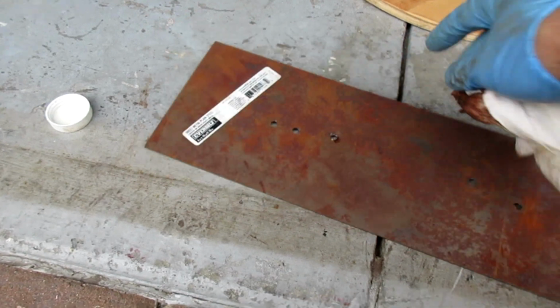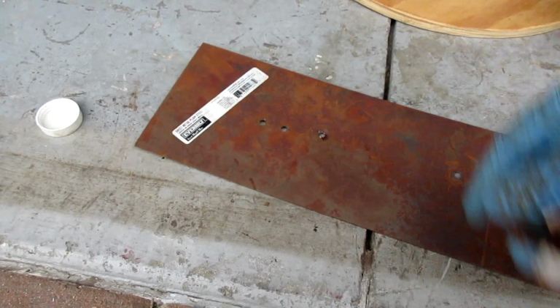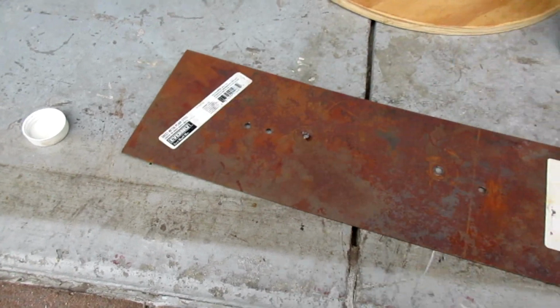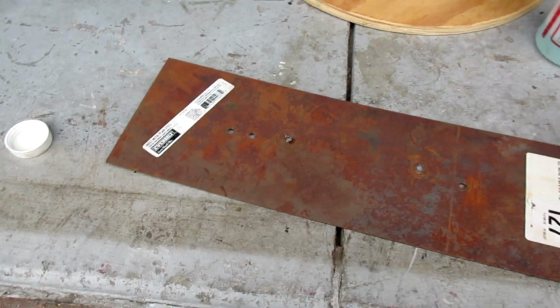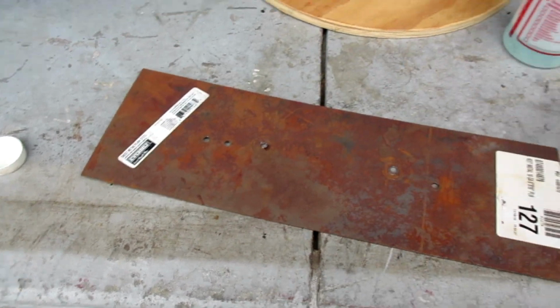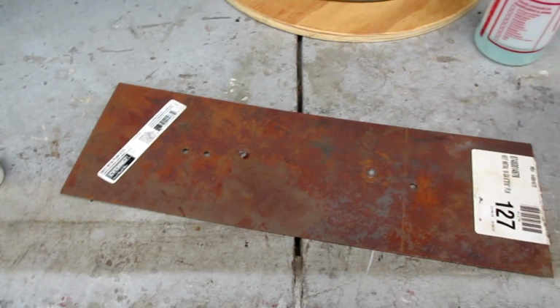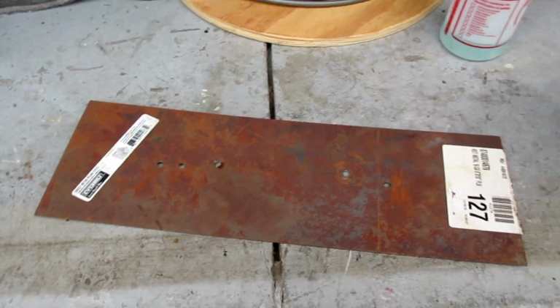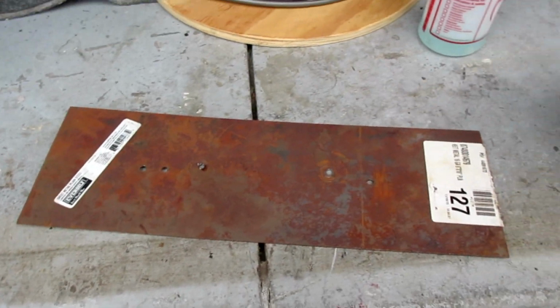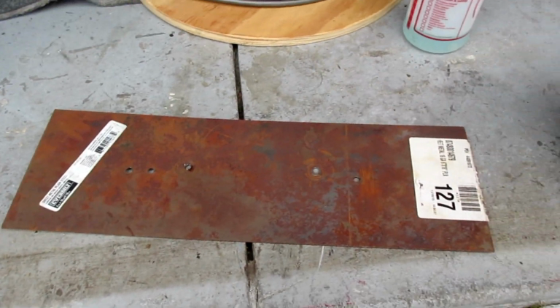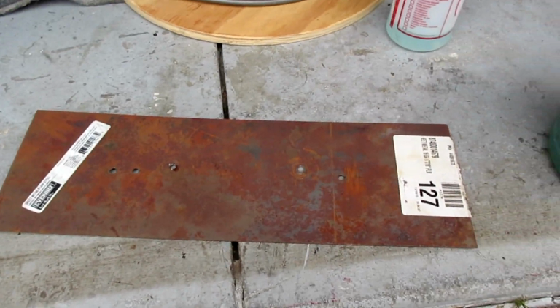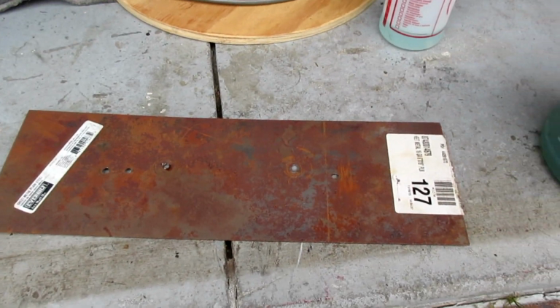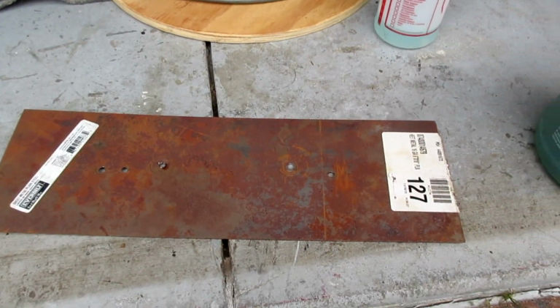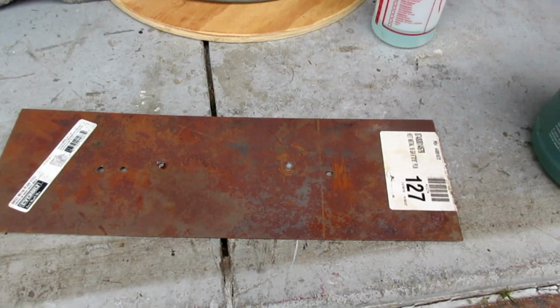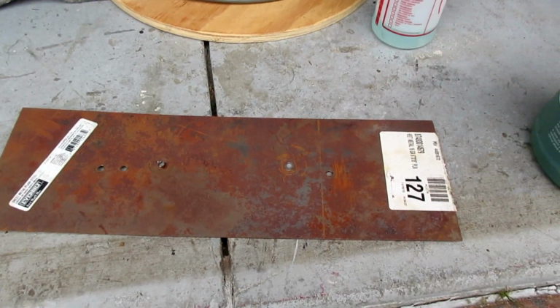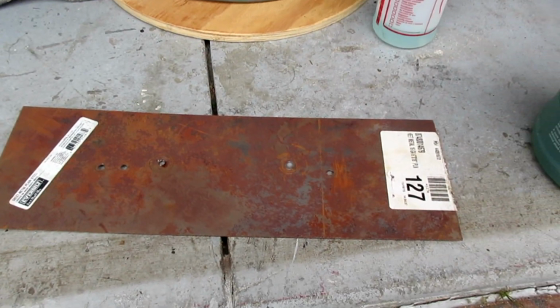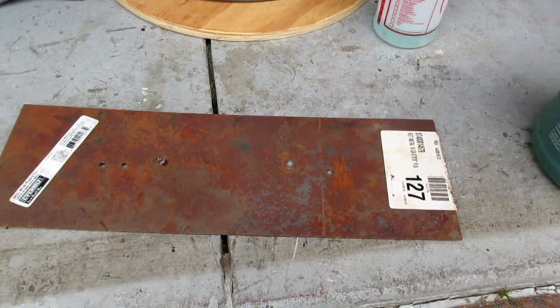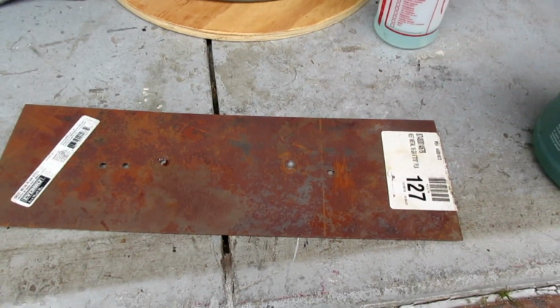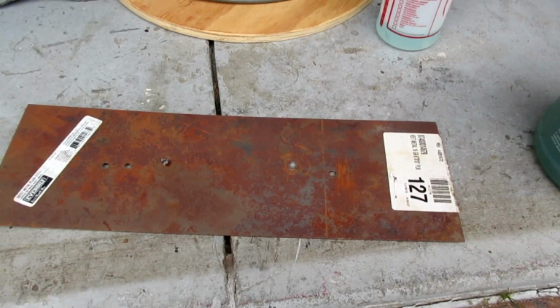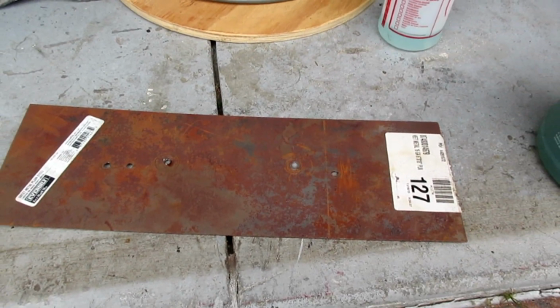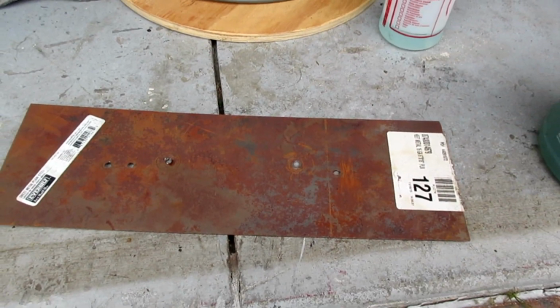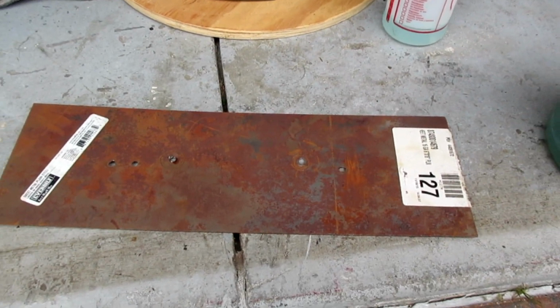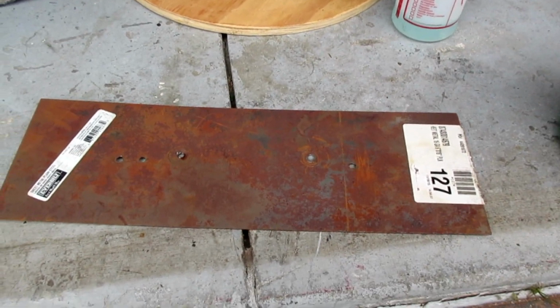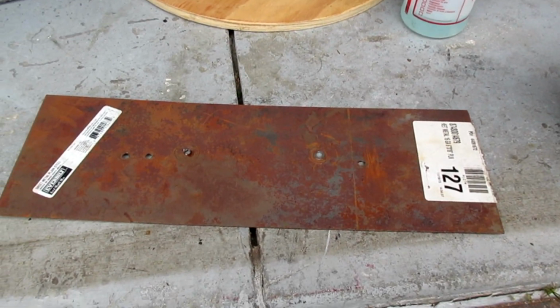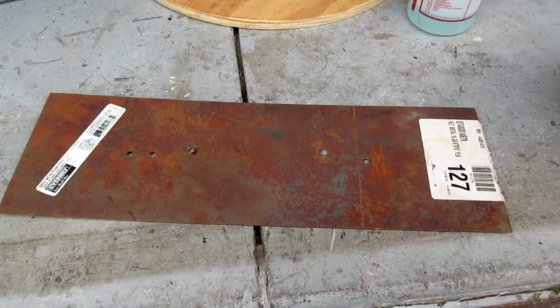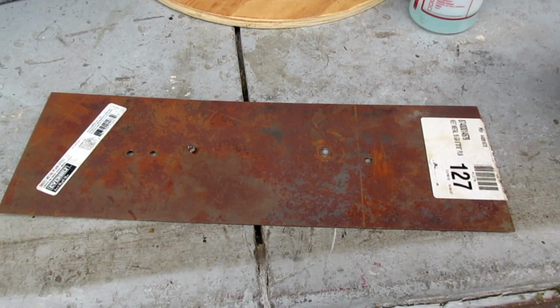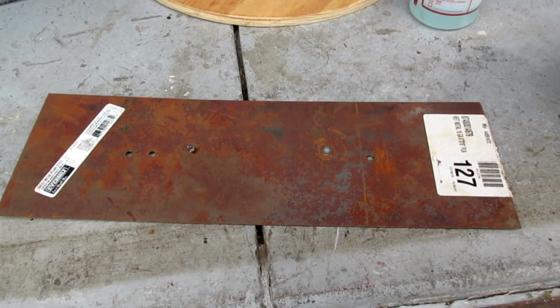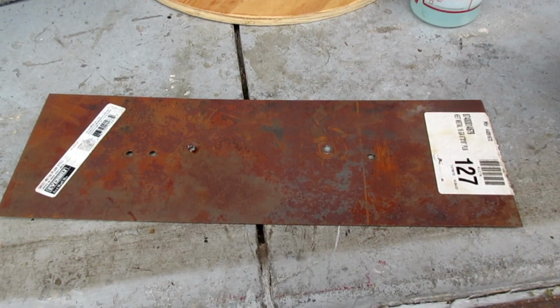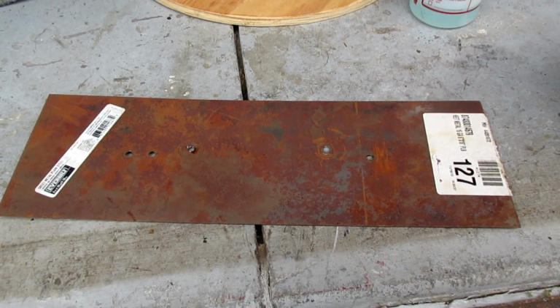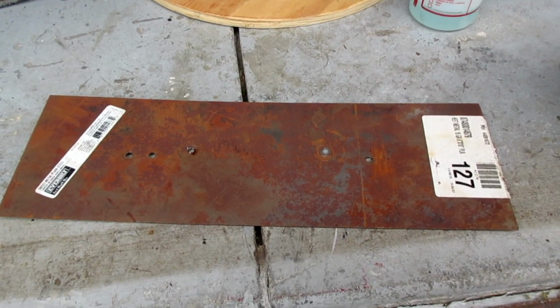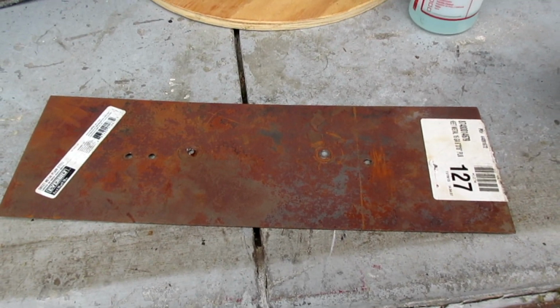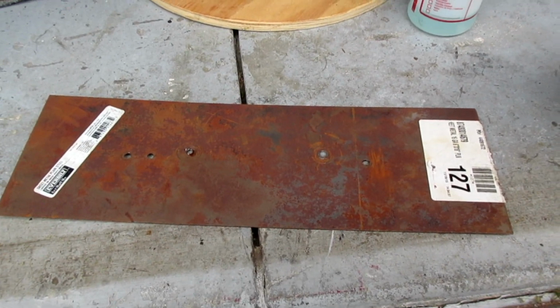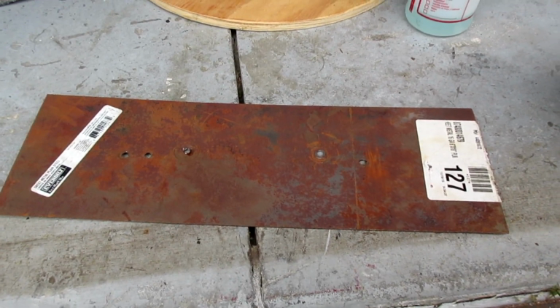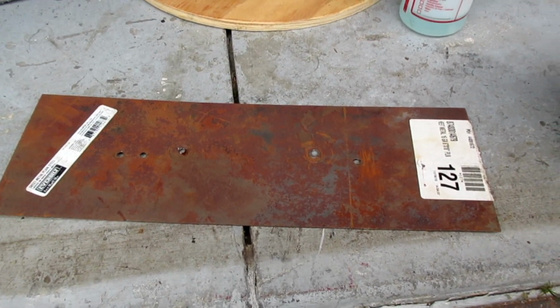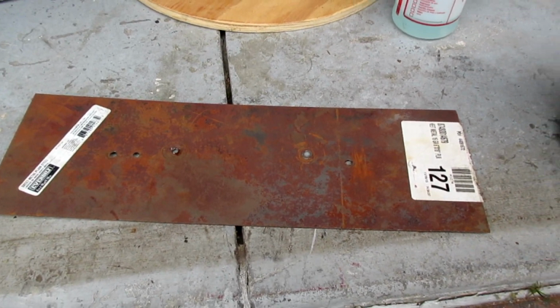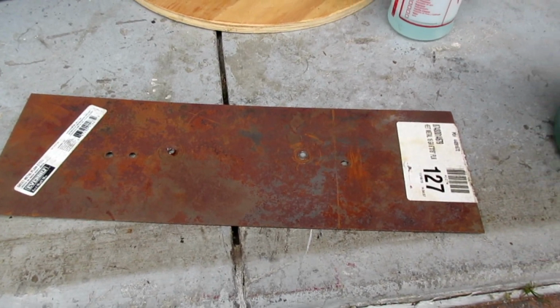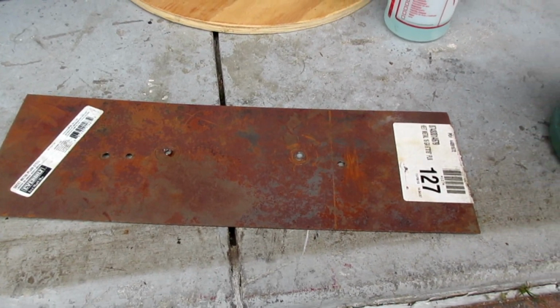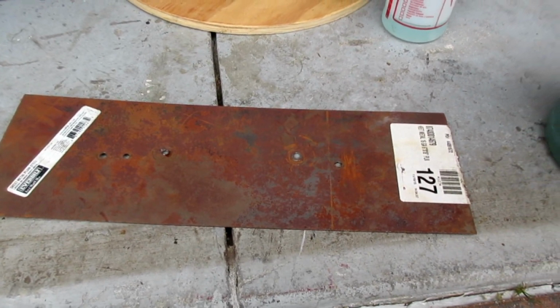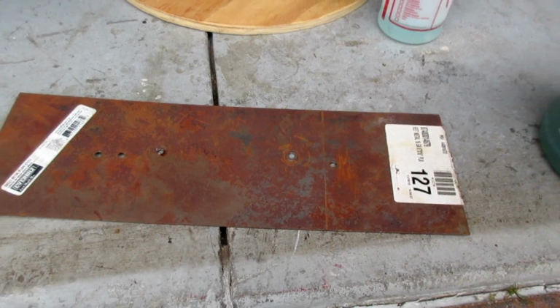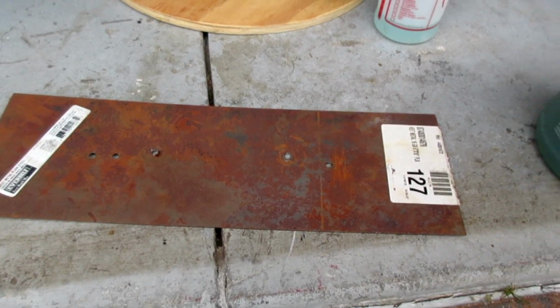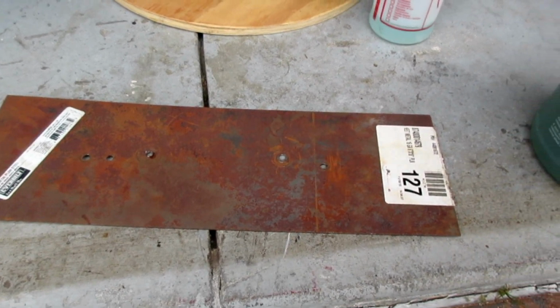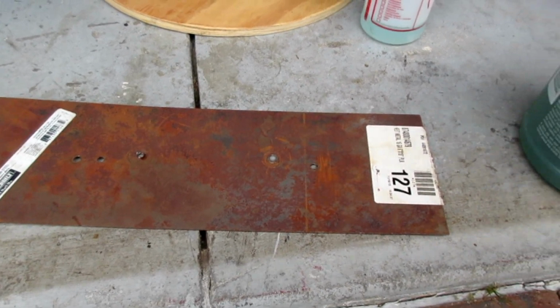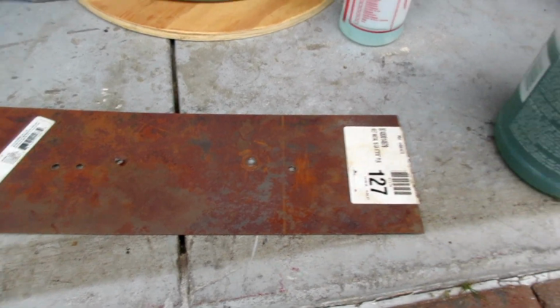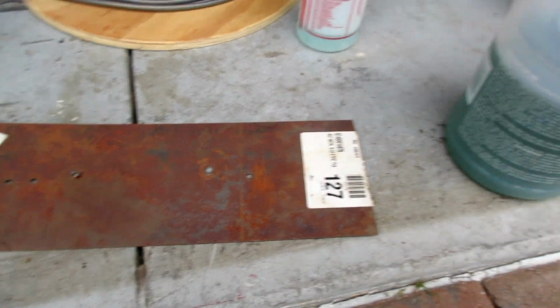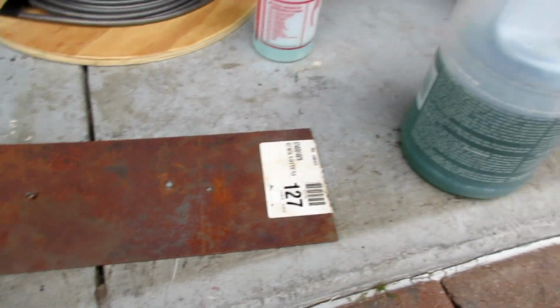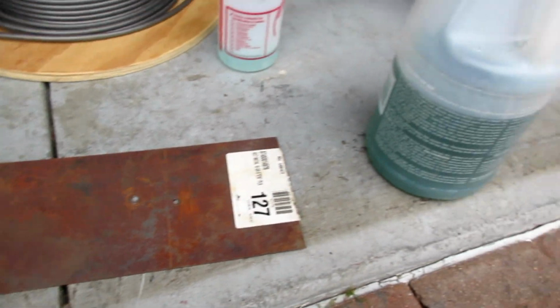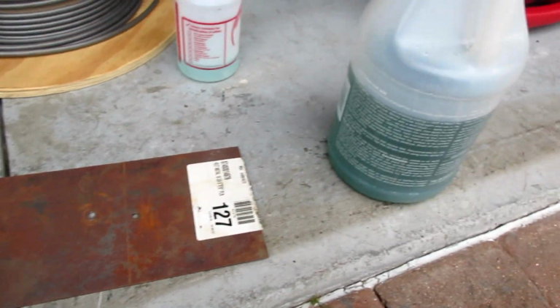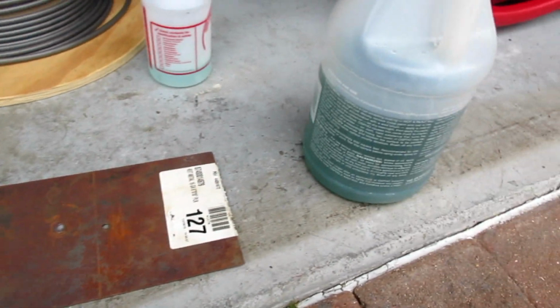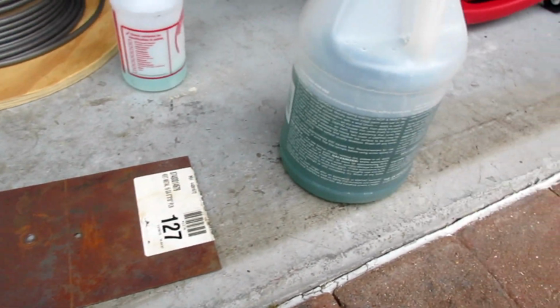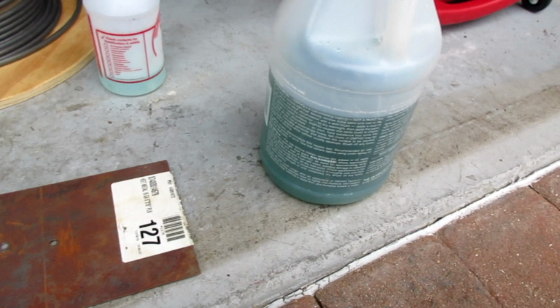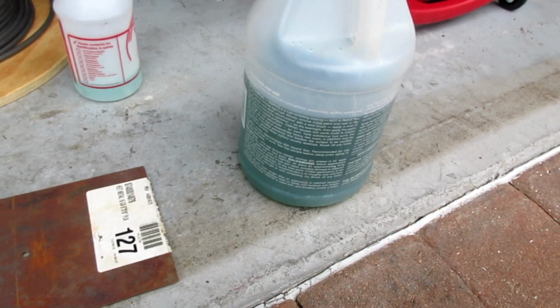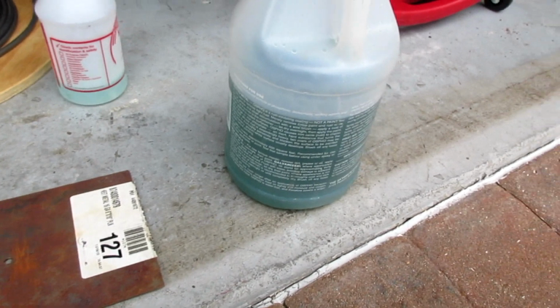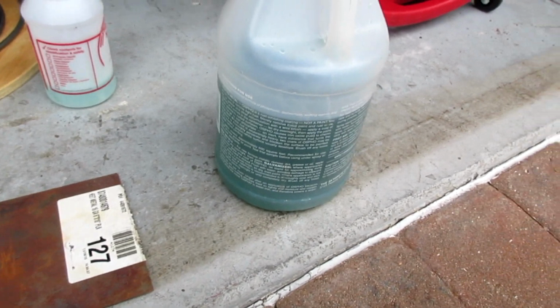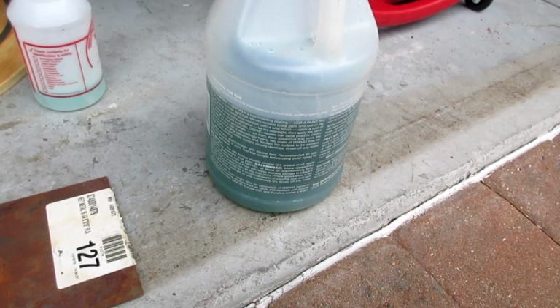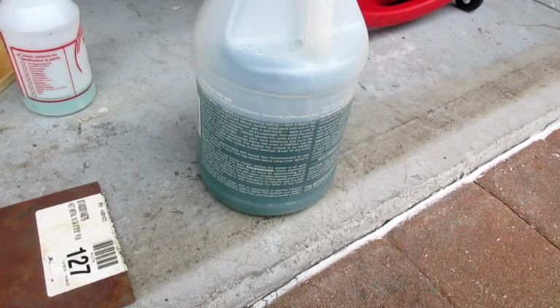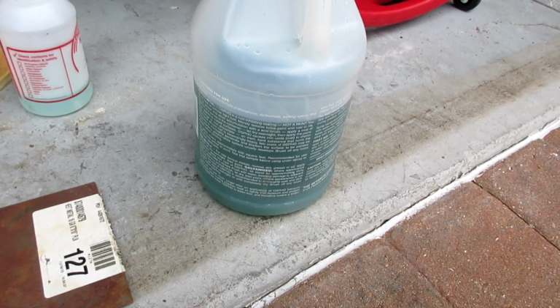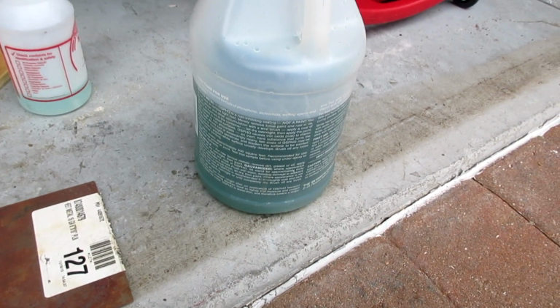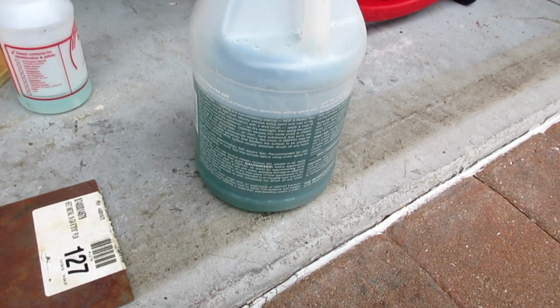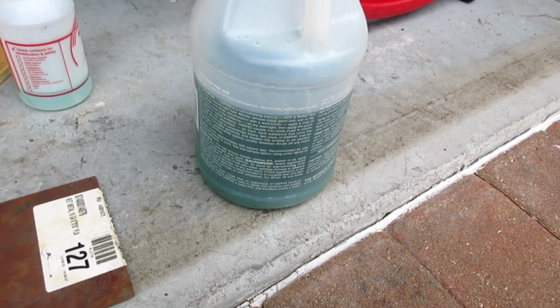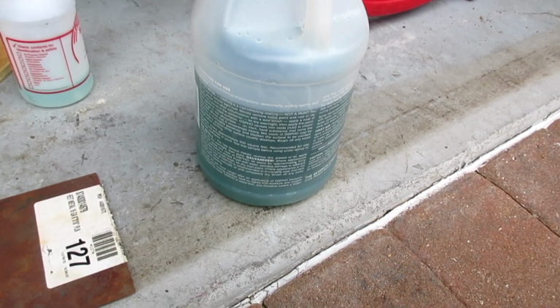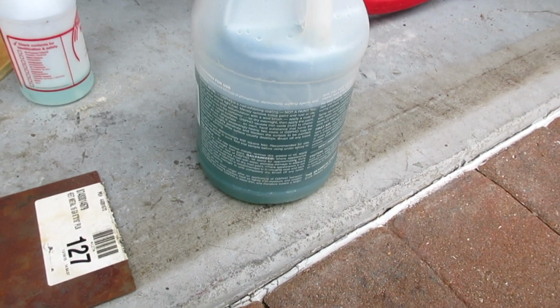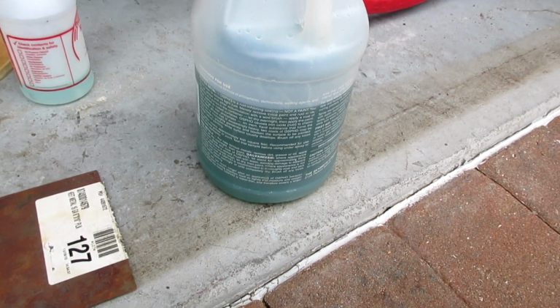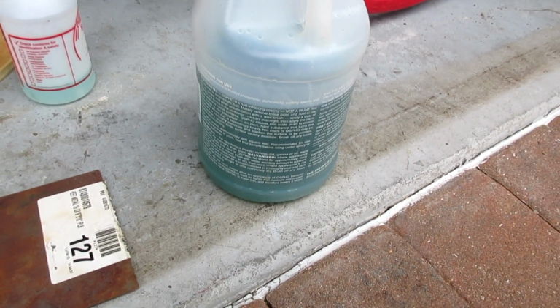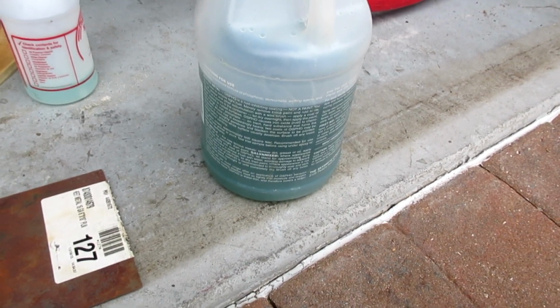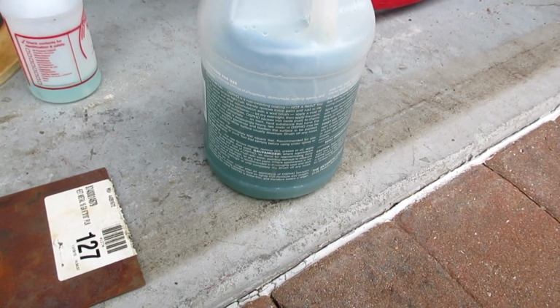That's what it used to look like. Quick and easy. Phosphoric acid — get it at any store.